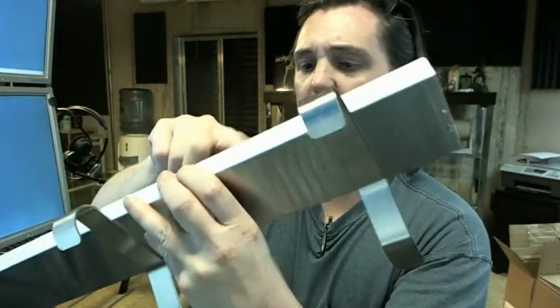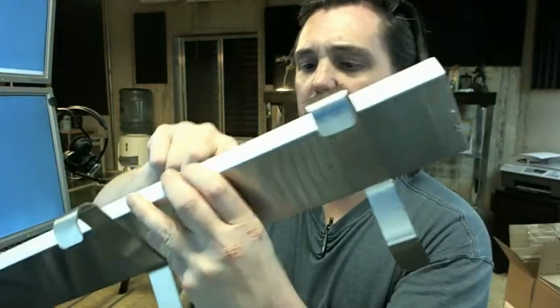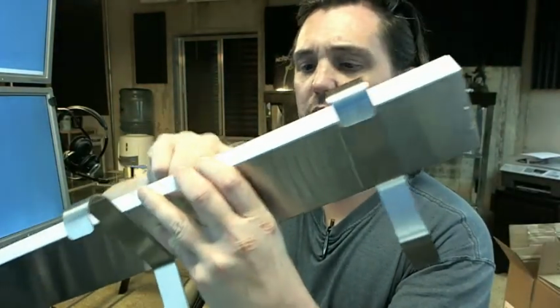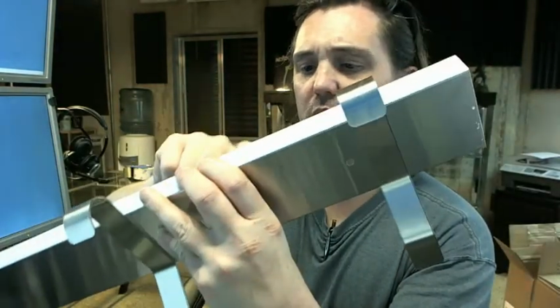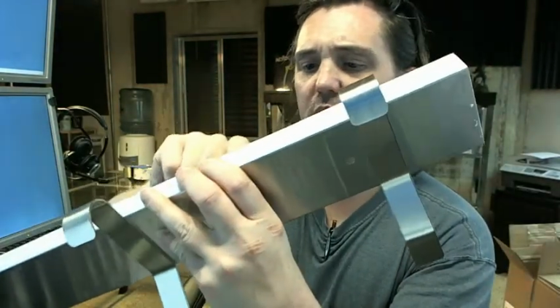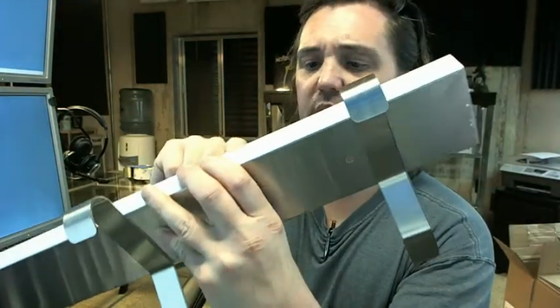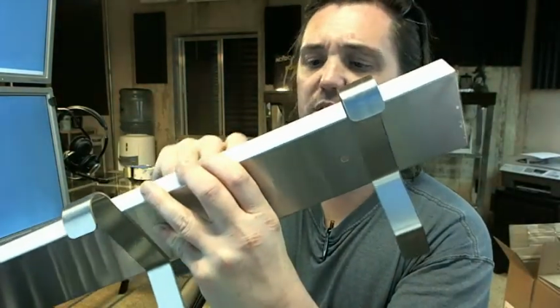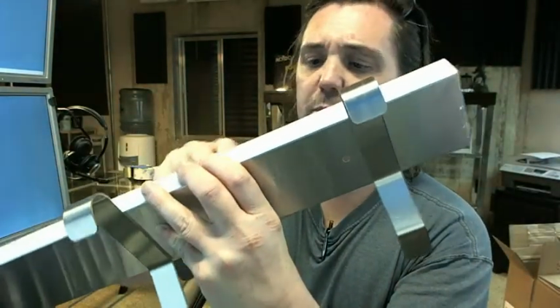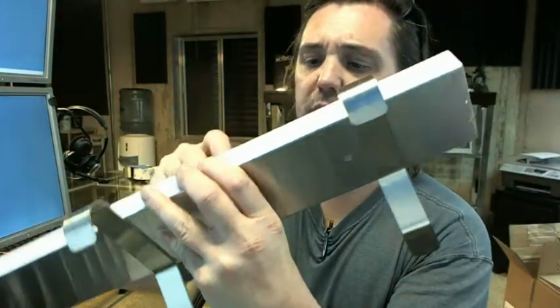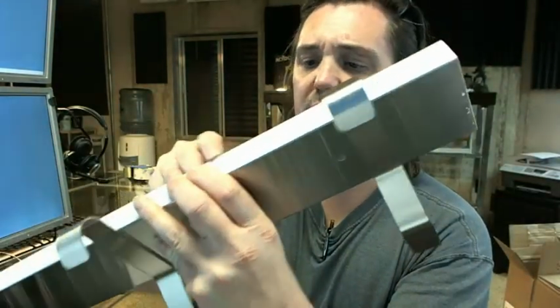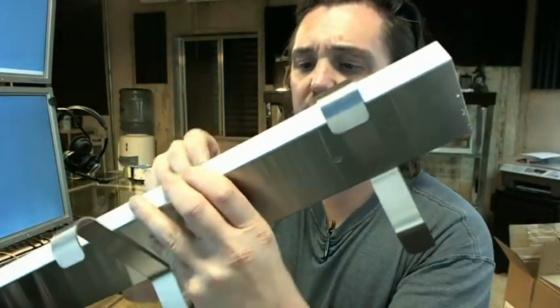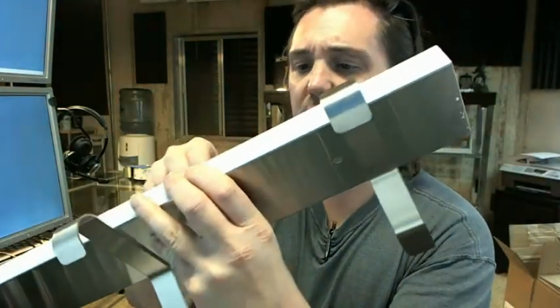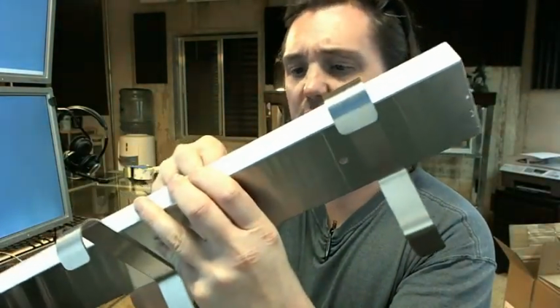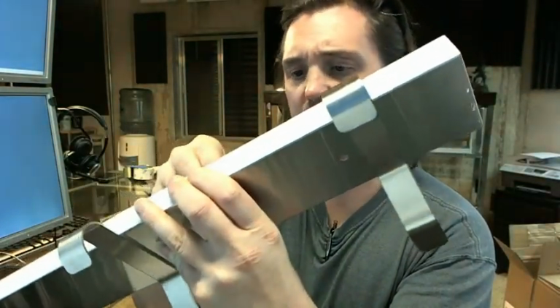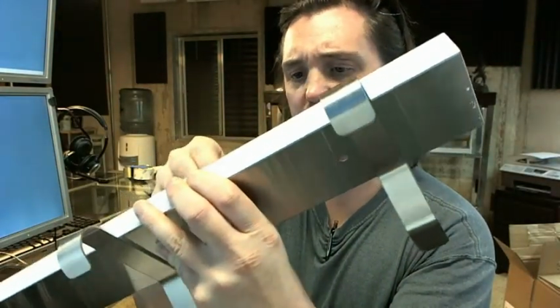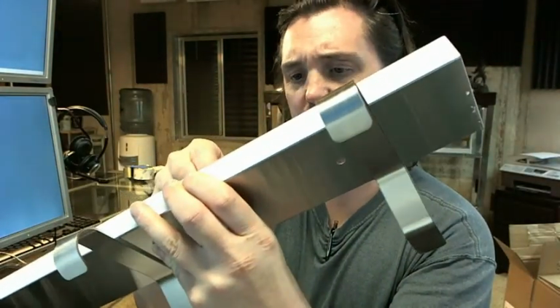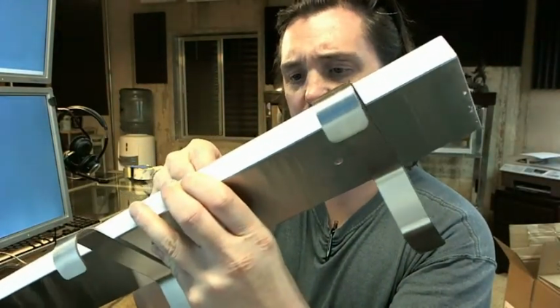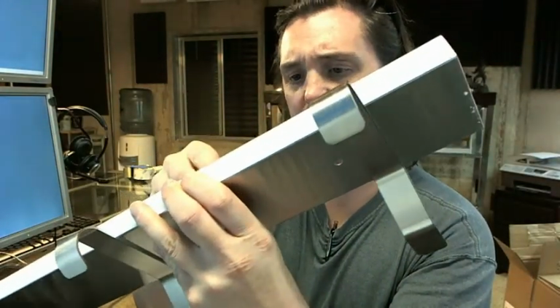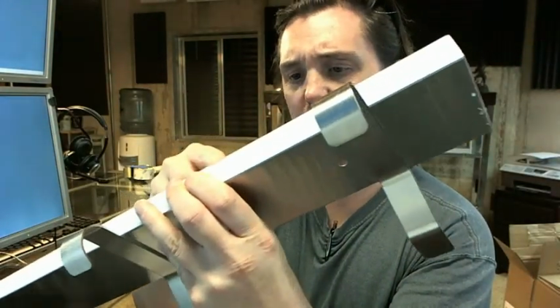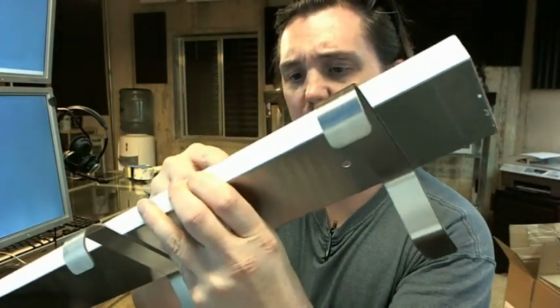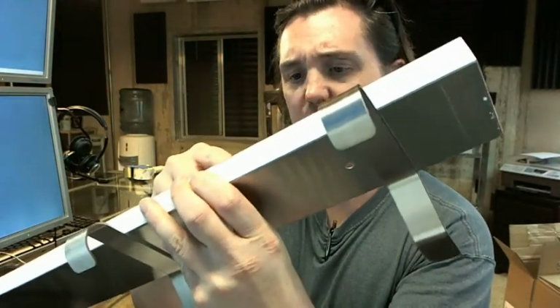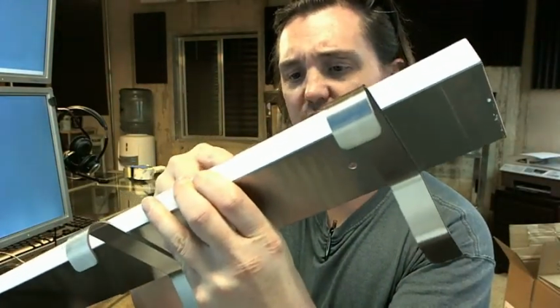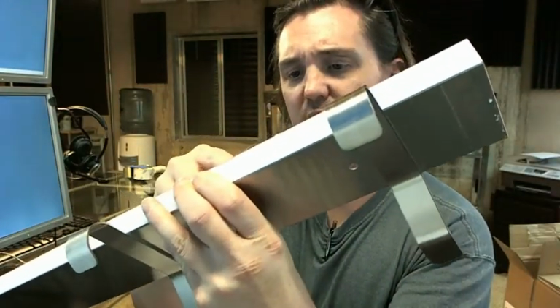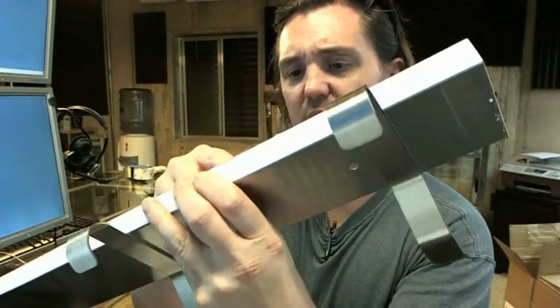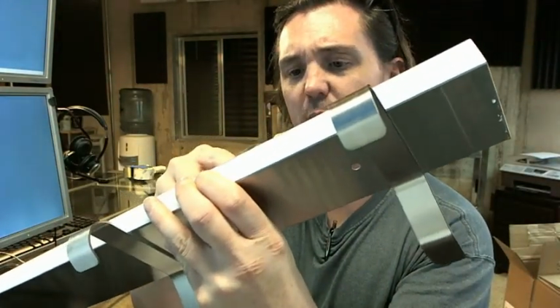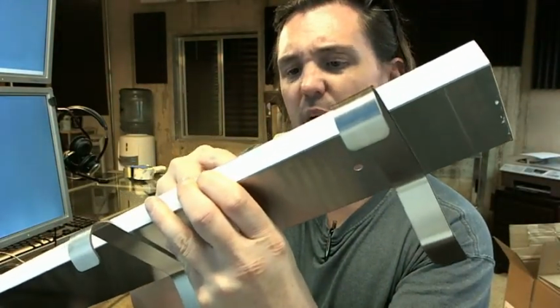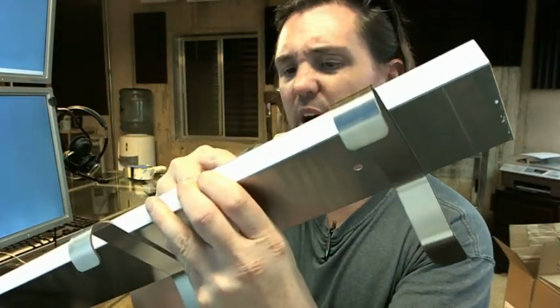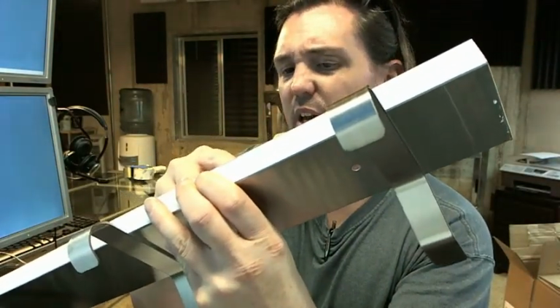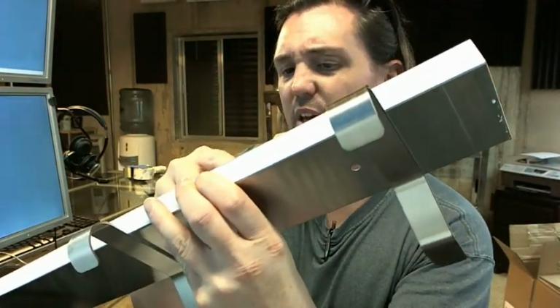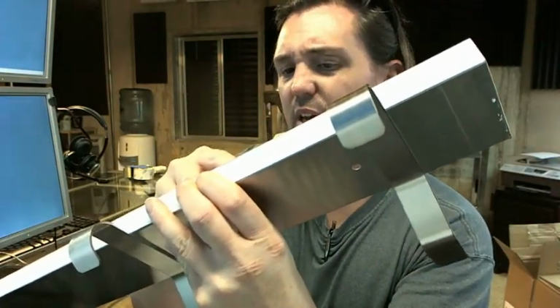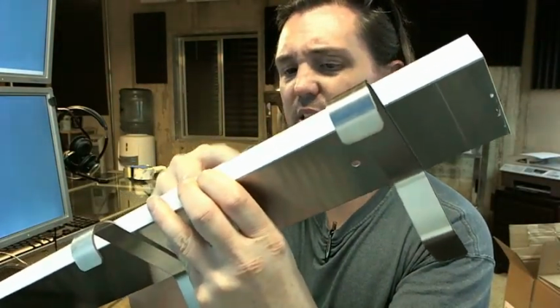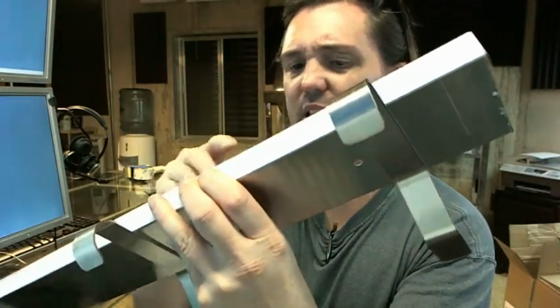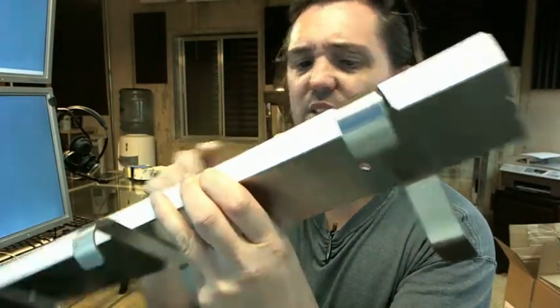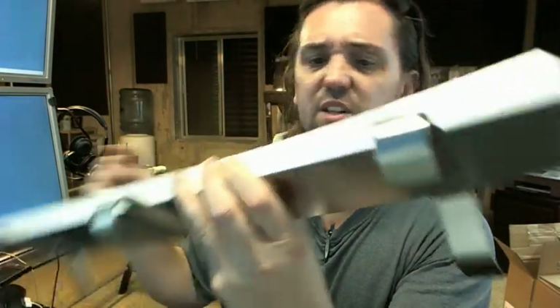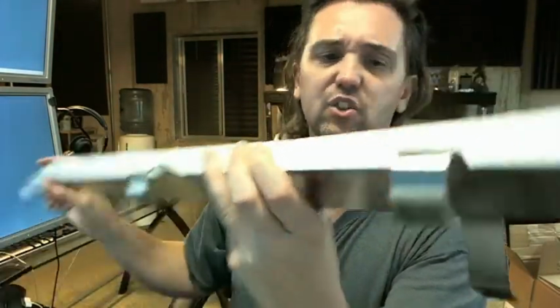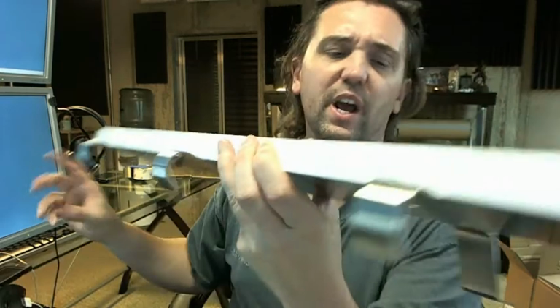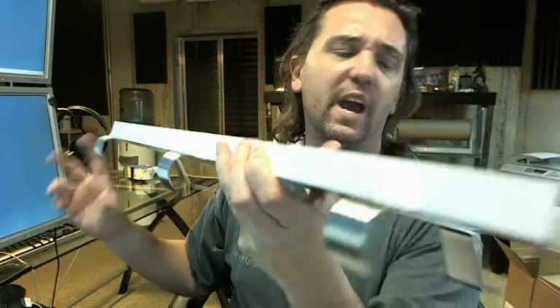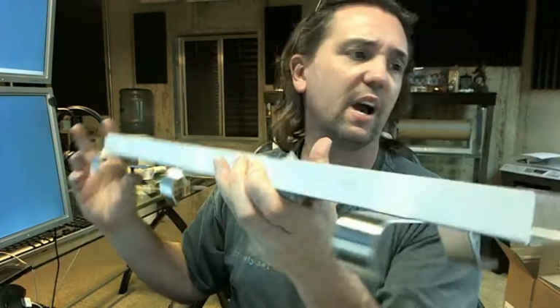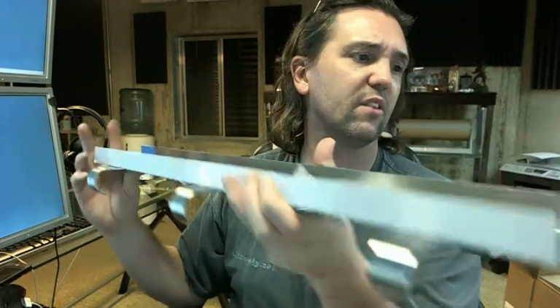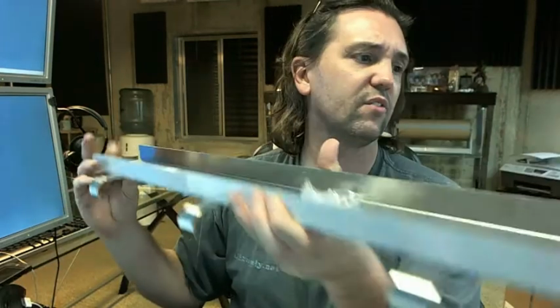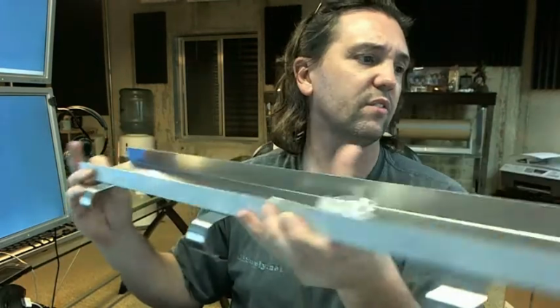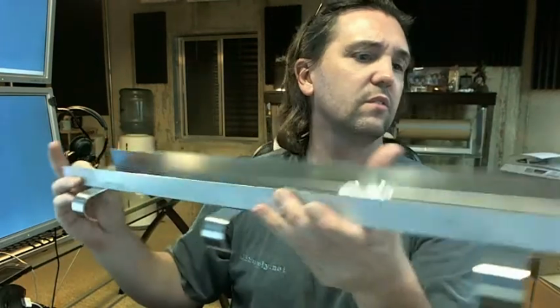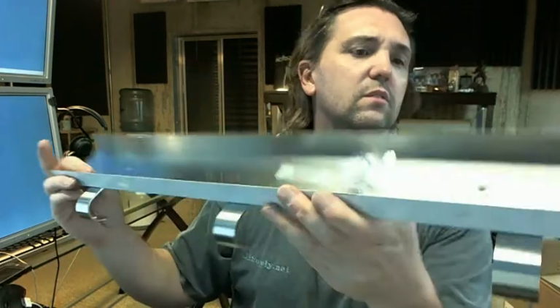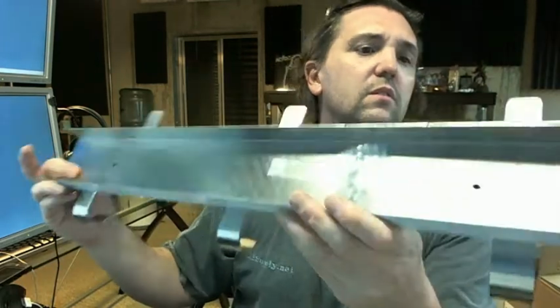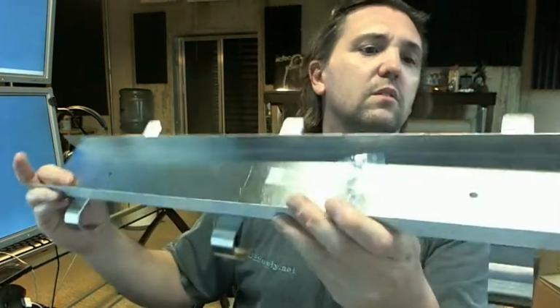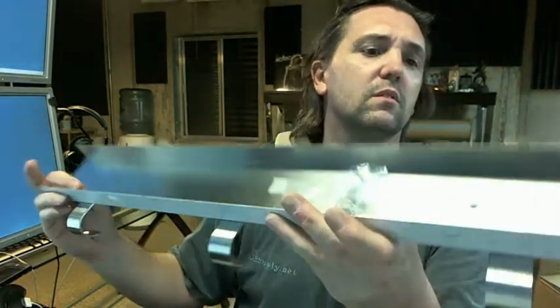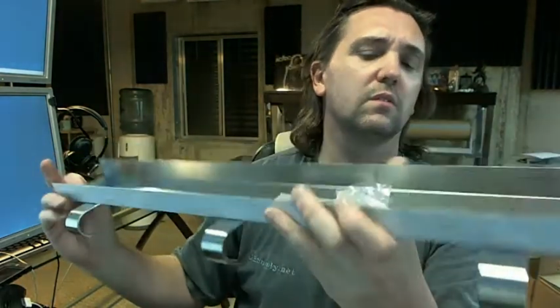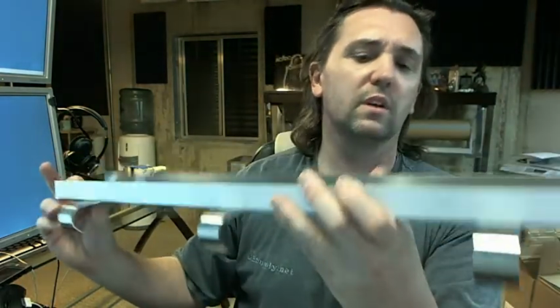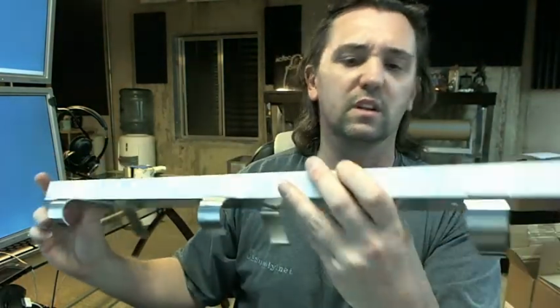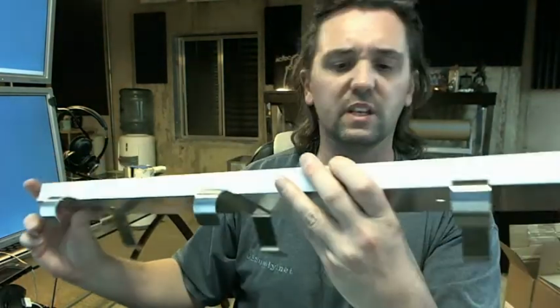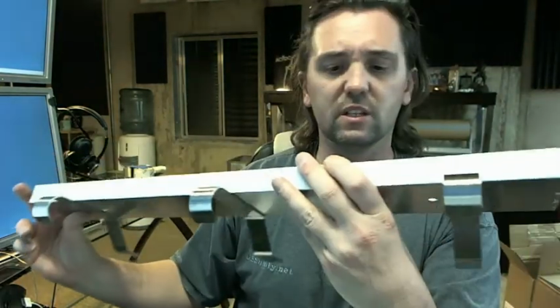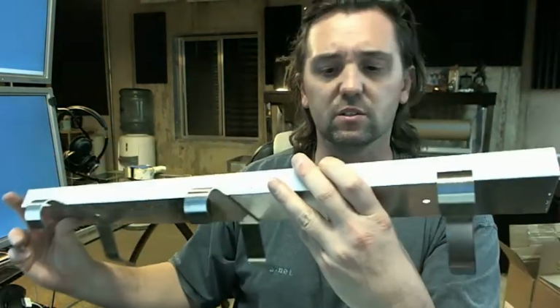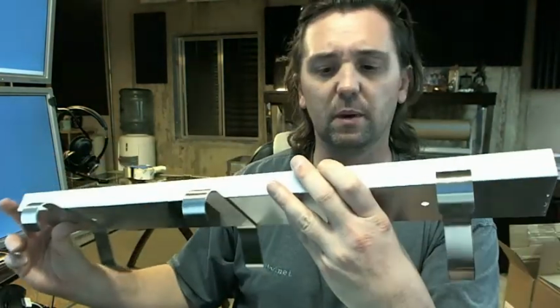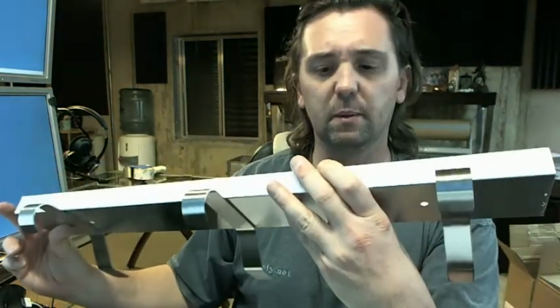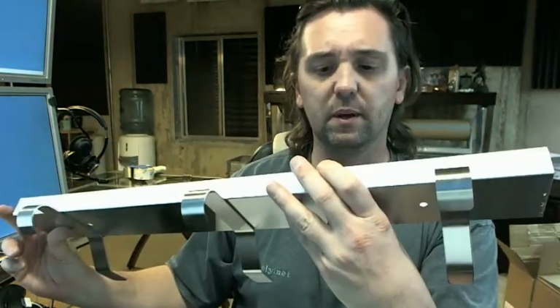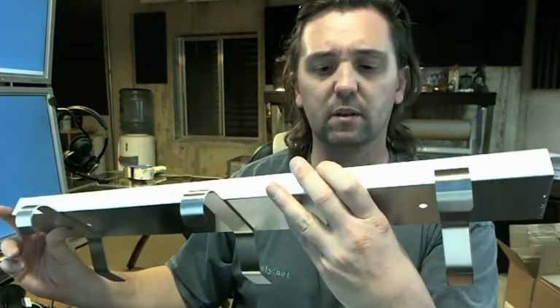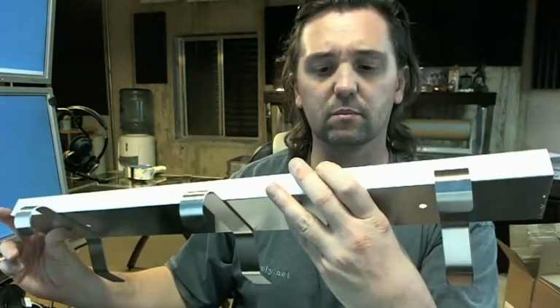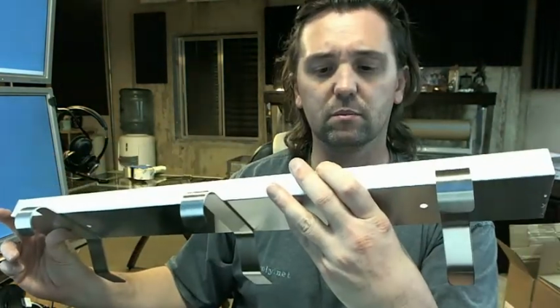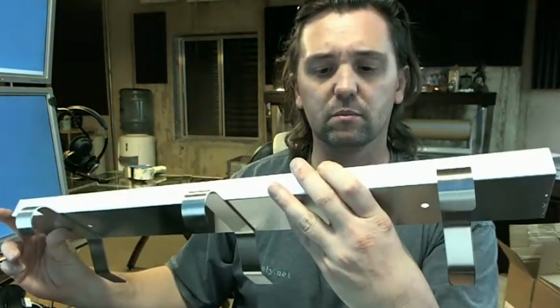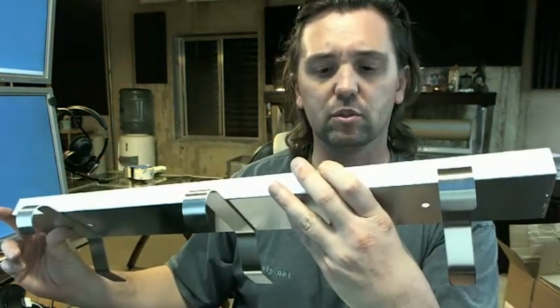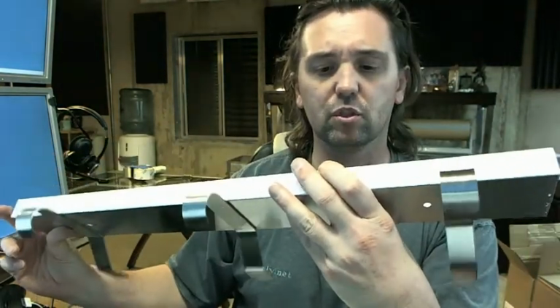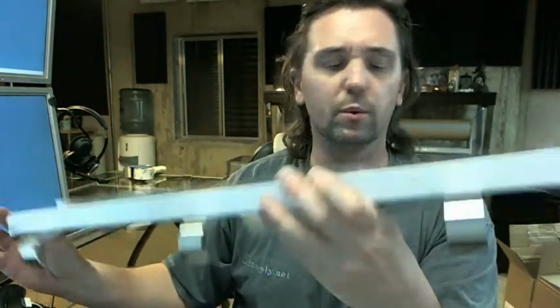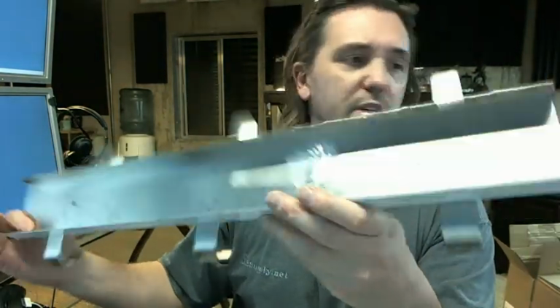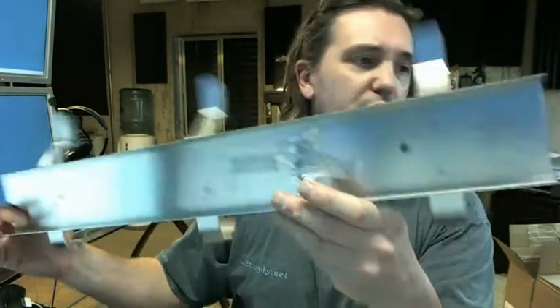The screws look to be number 10 by at least an inch and a half, maybe 2 inch.